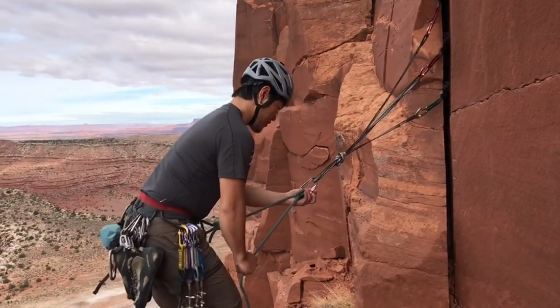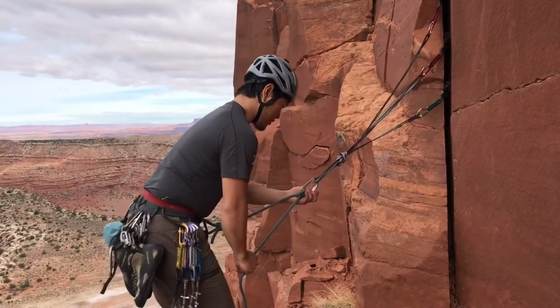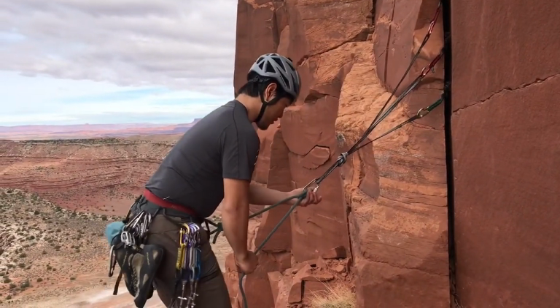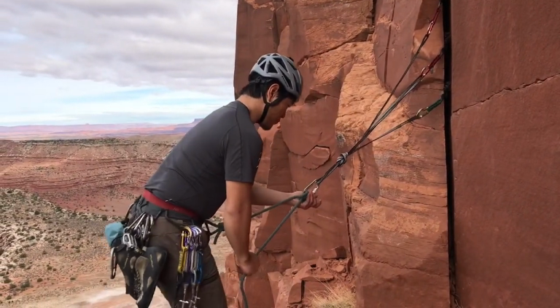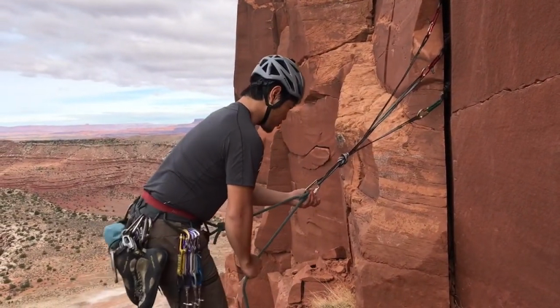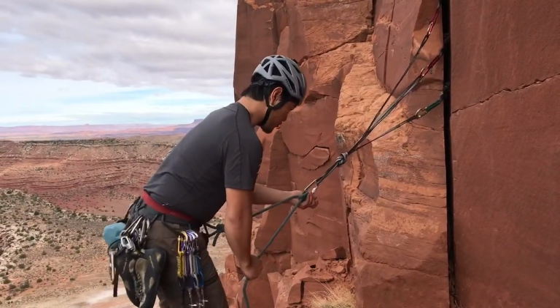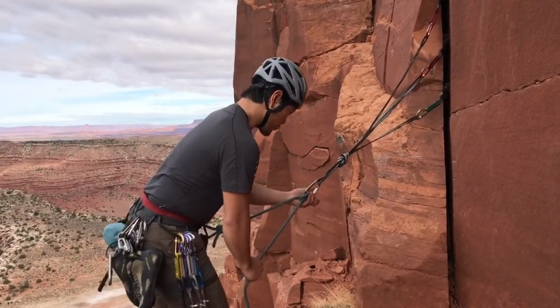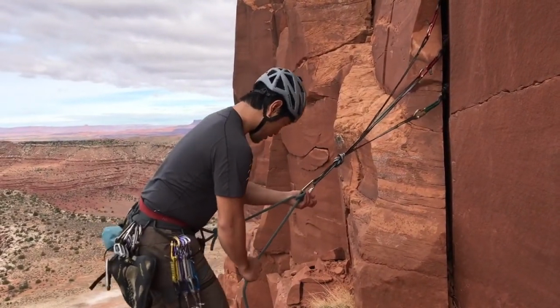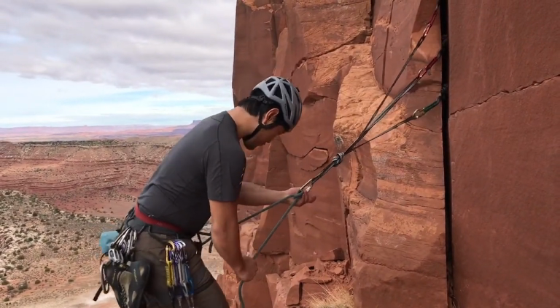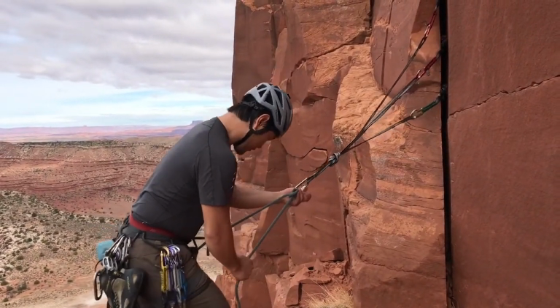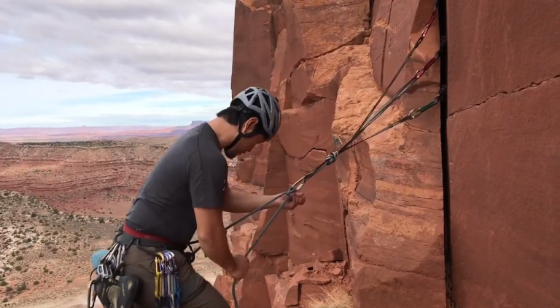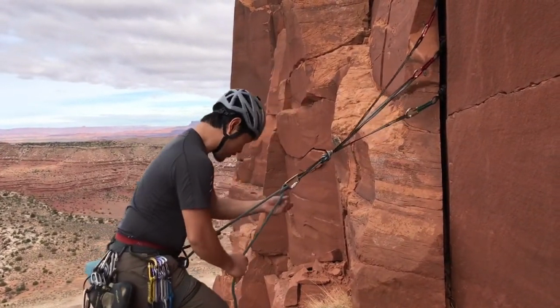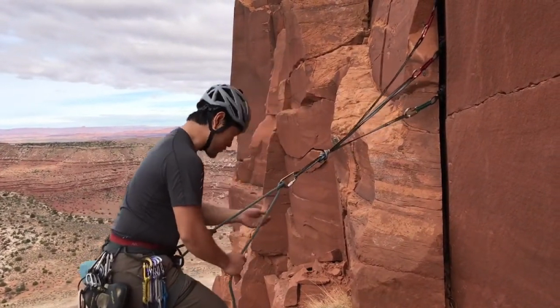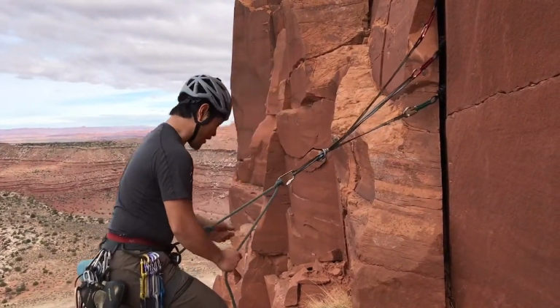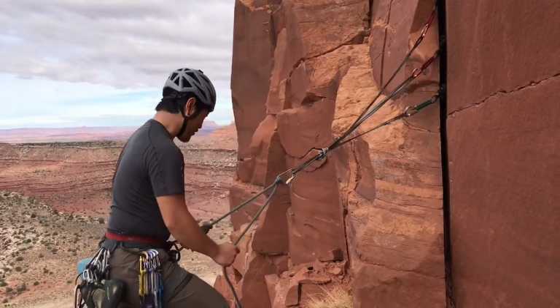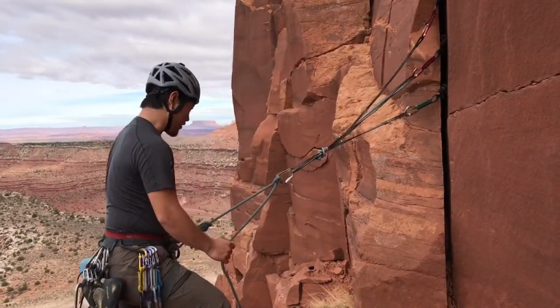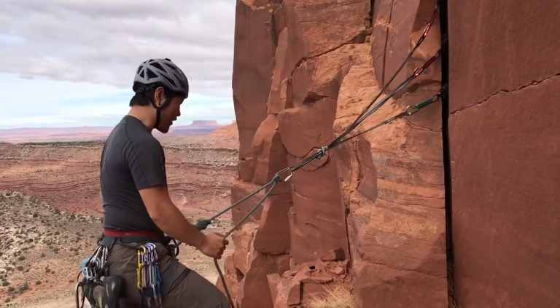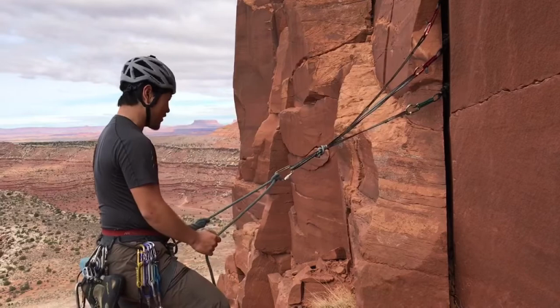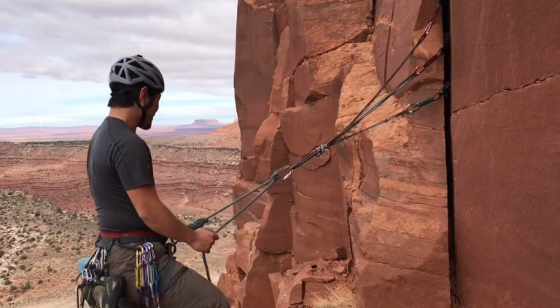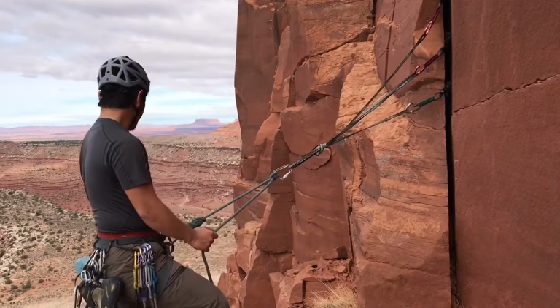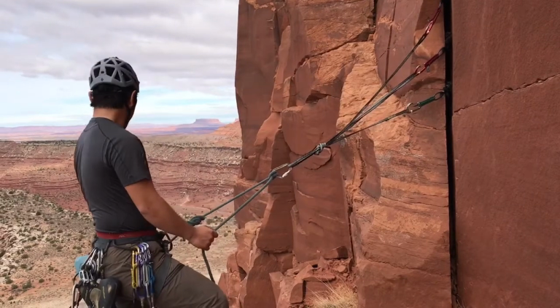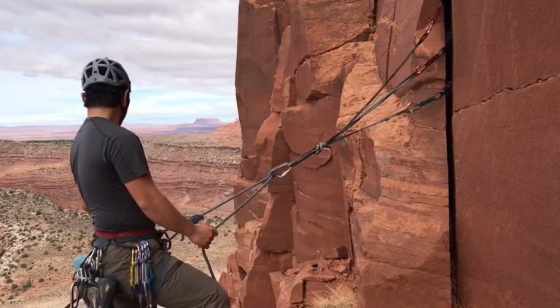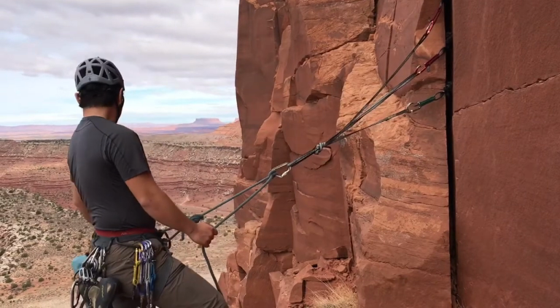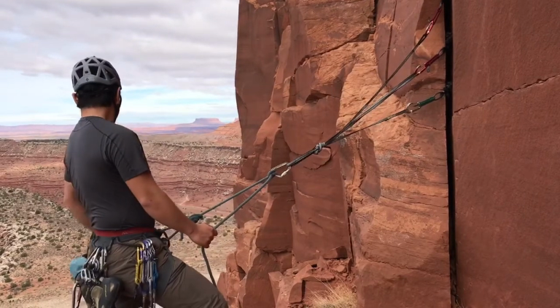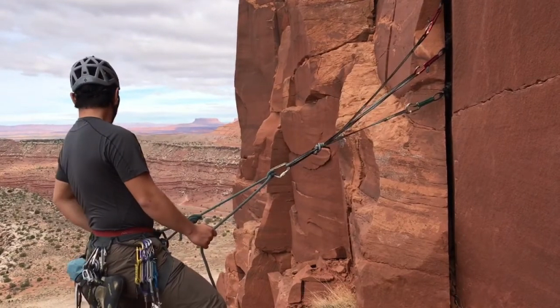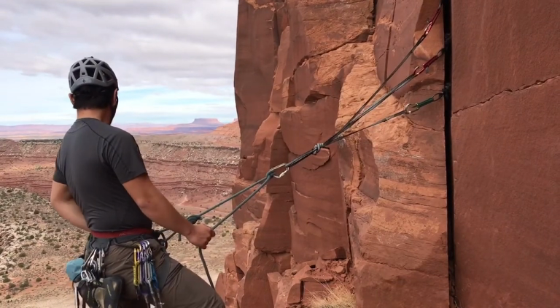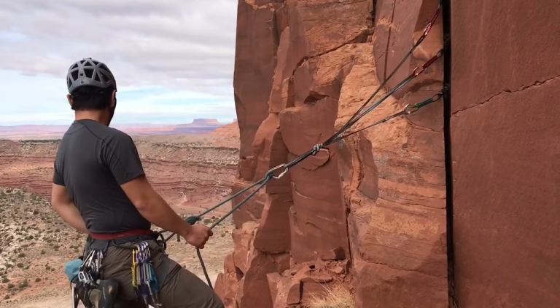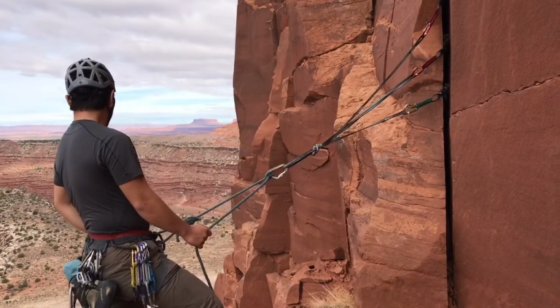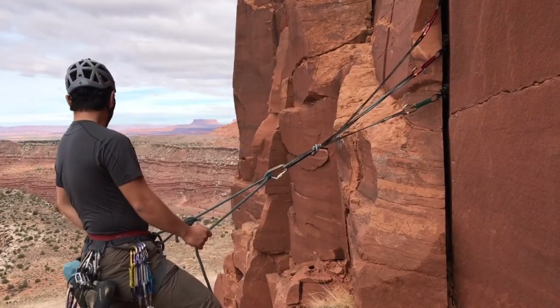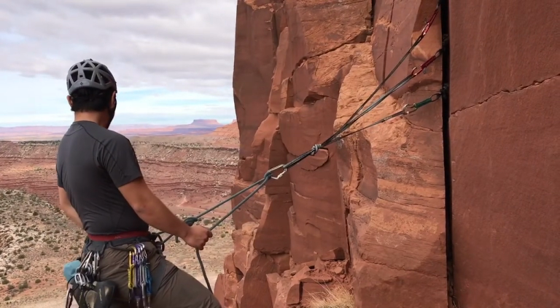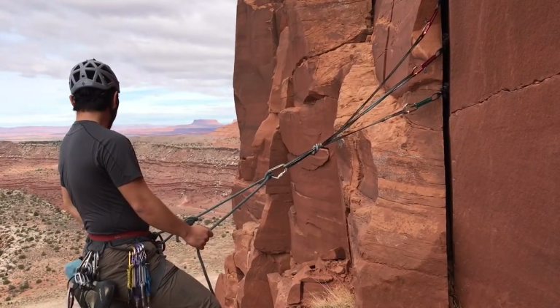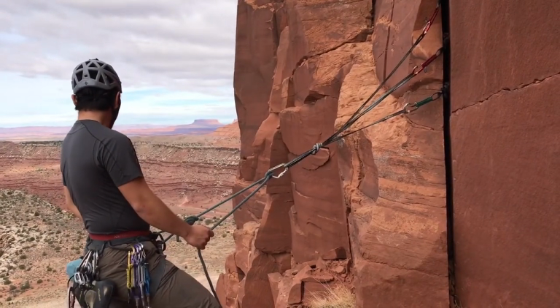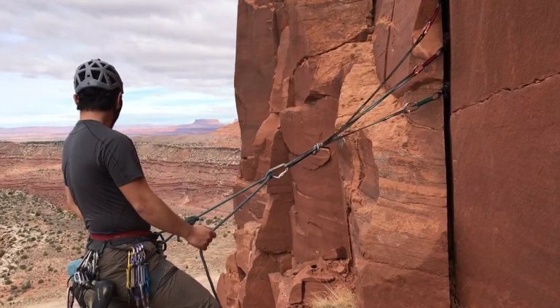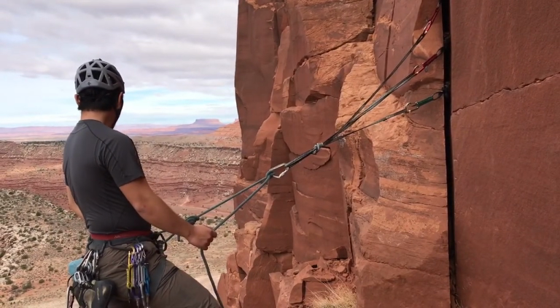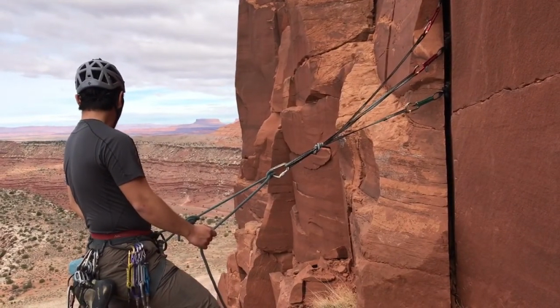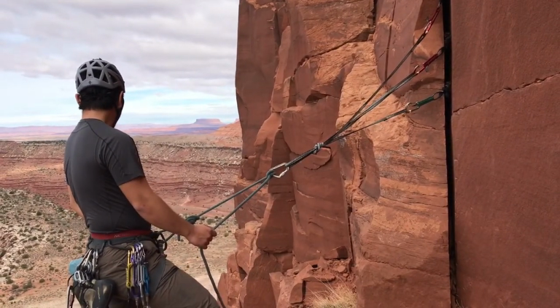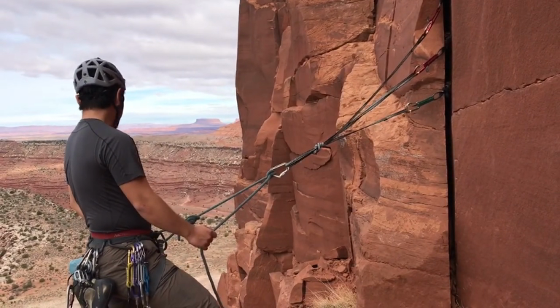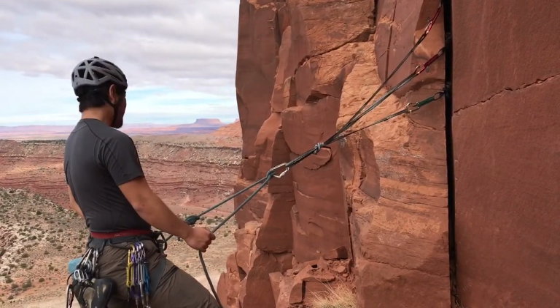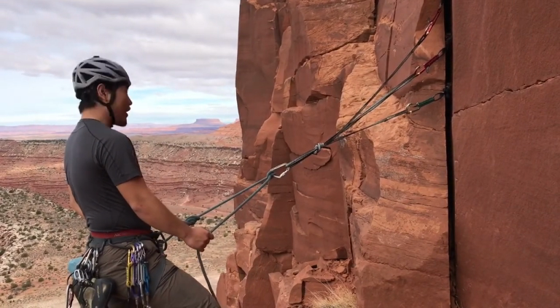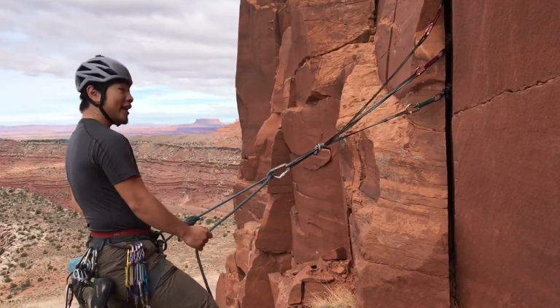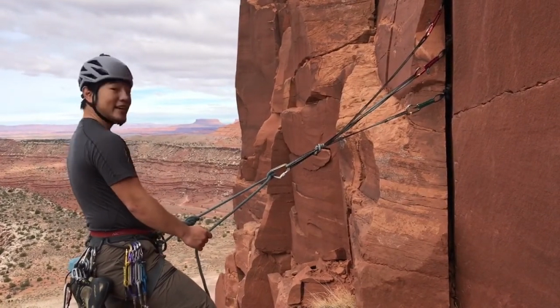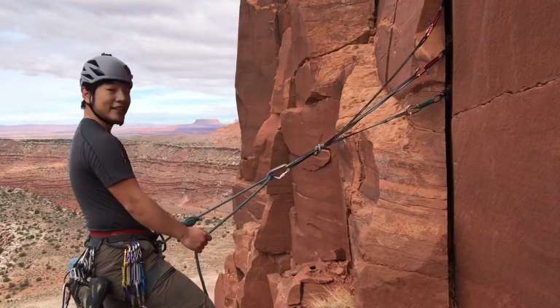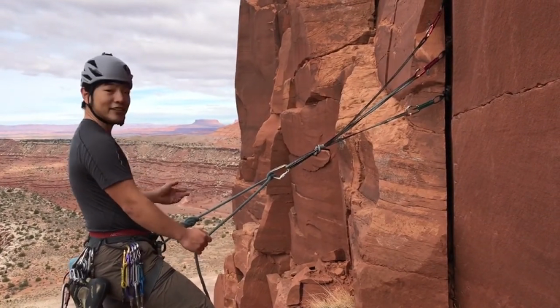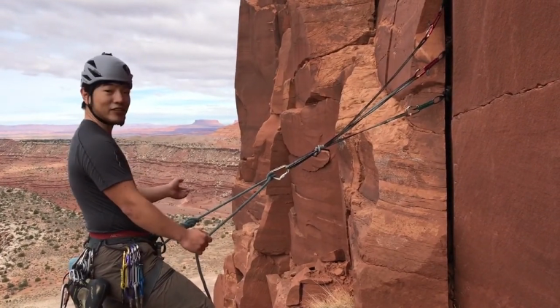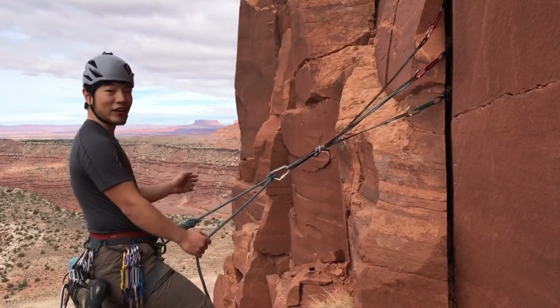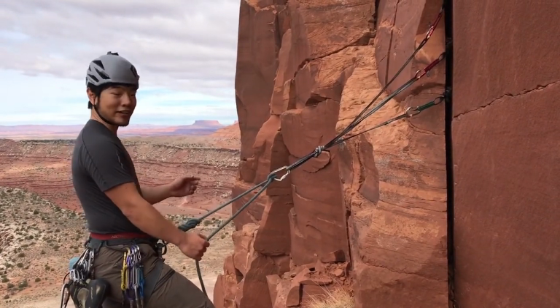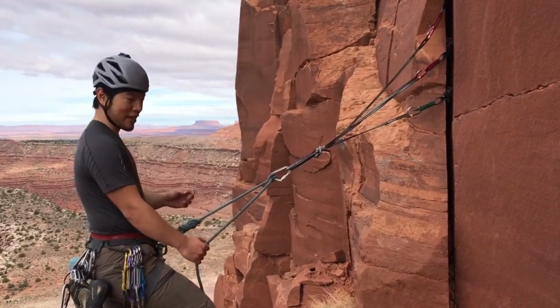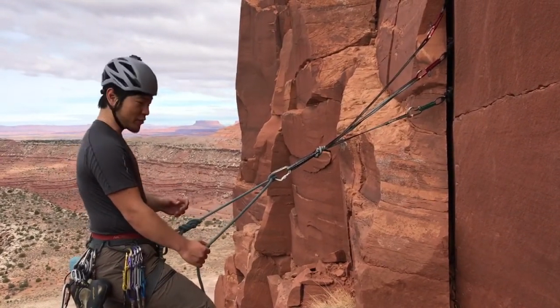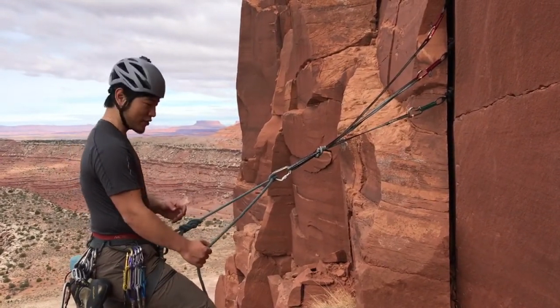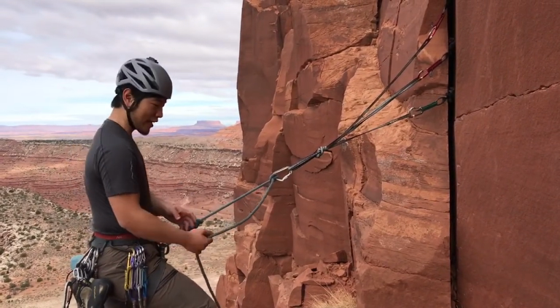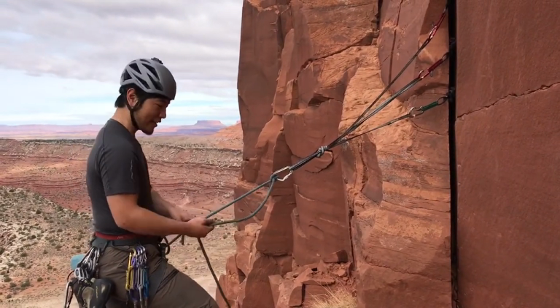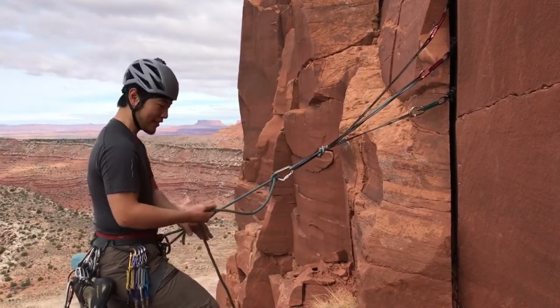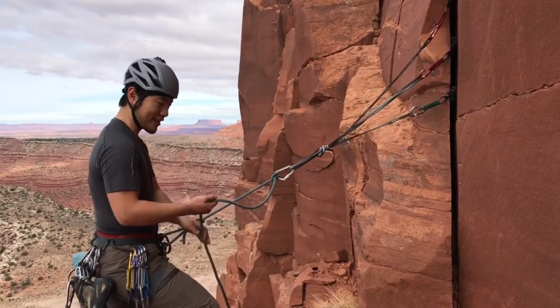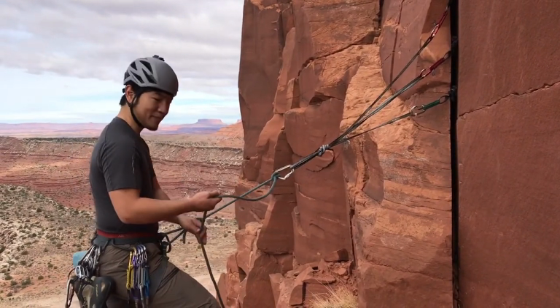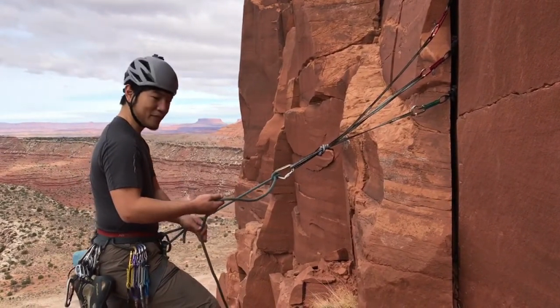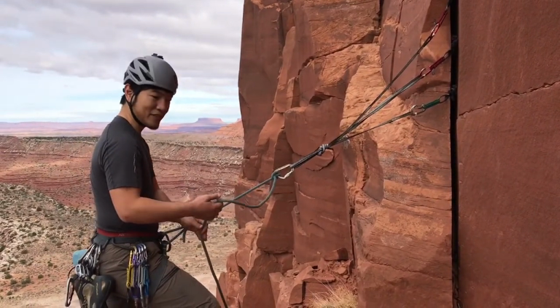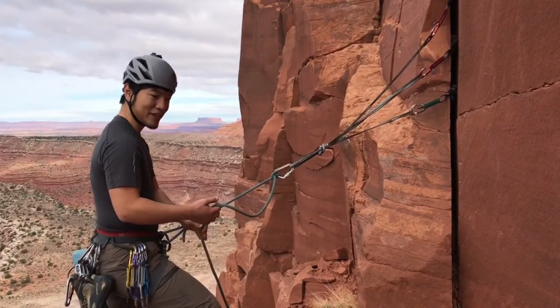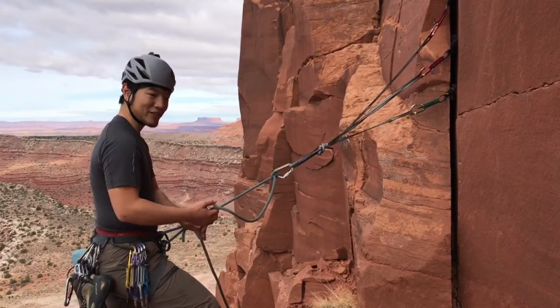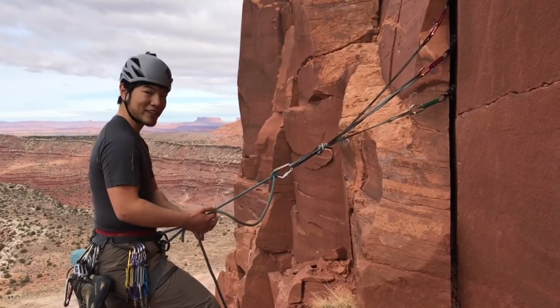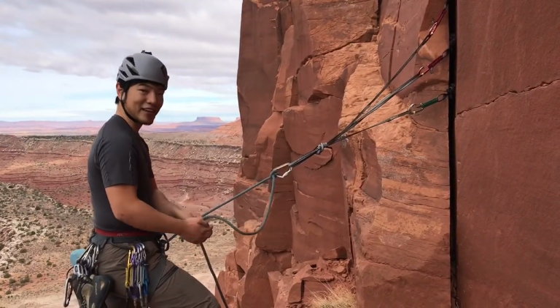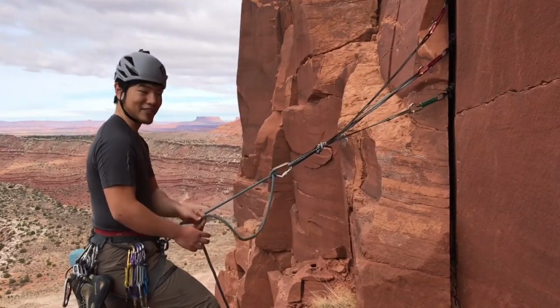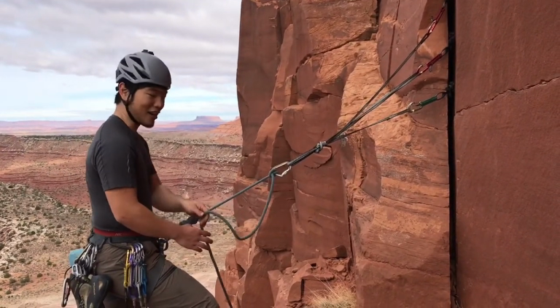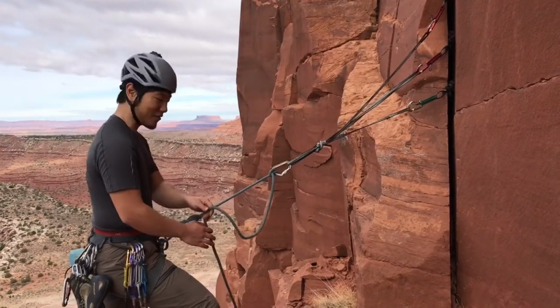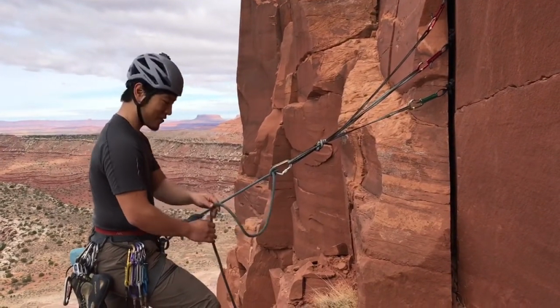And once we're safe we can yell down 'I'm safe, off belay' to our climber, and that lets them know to take us off.